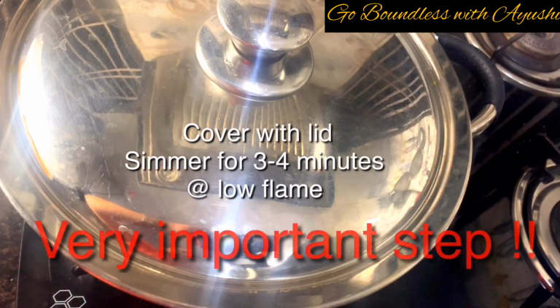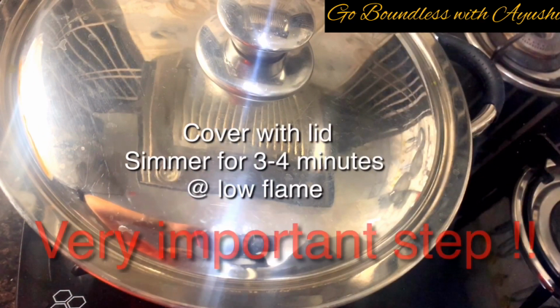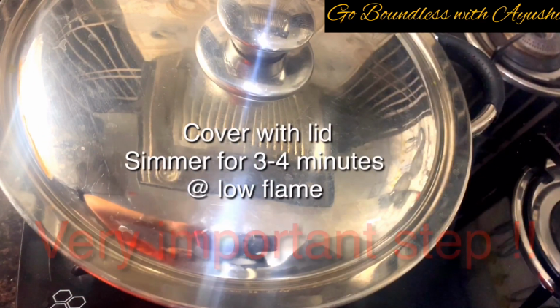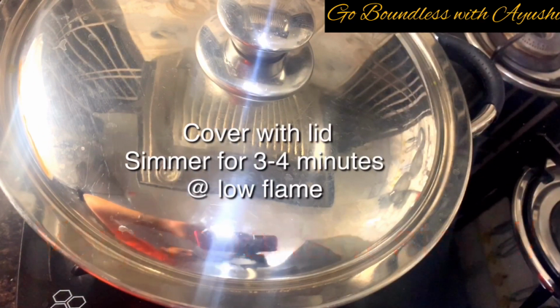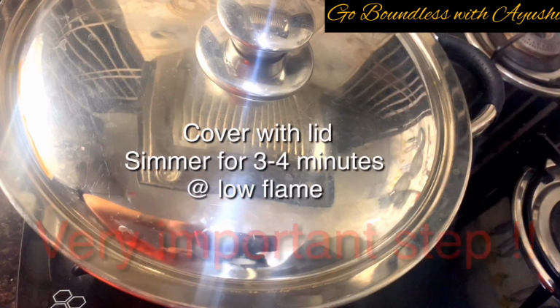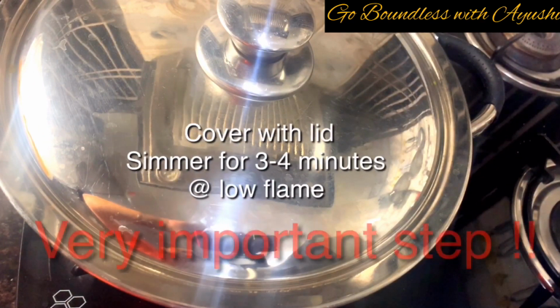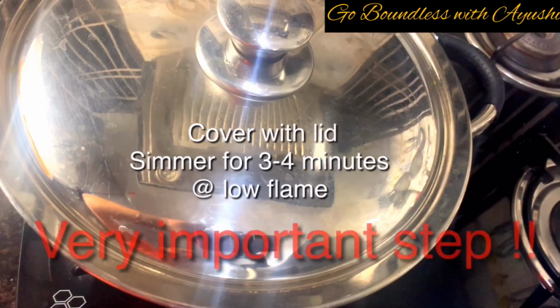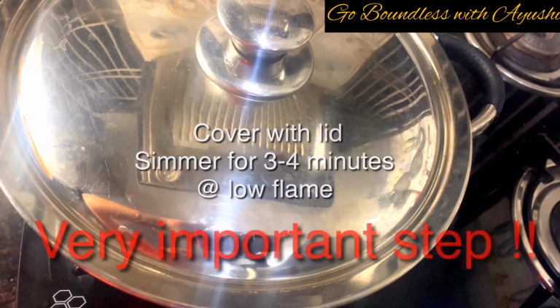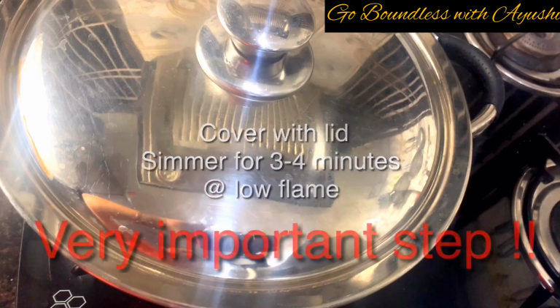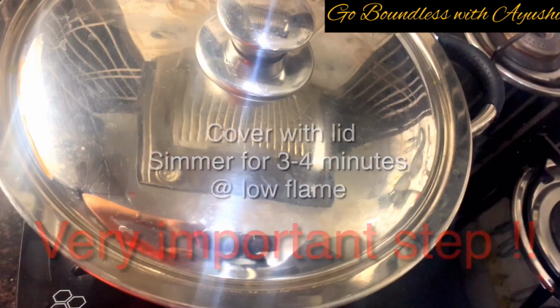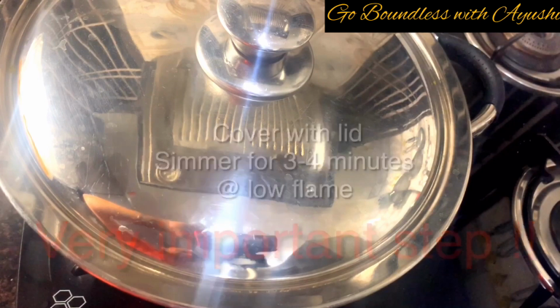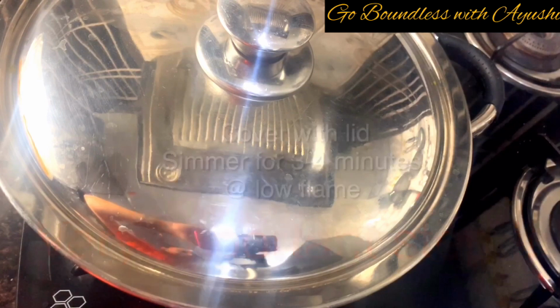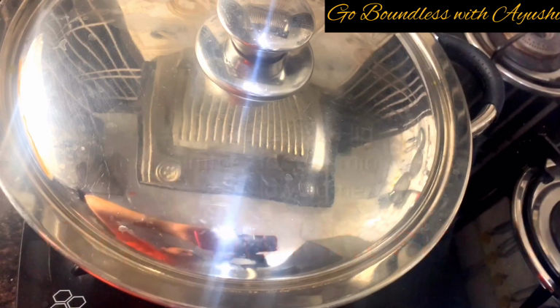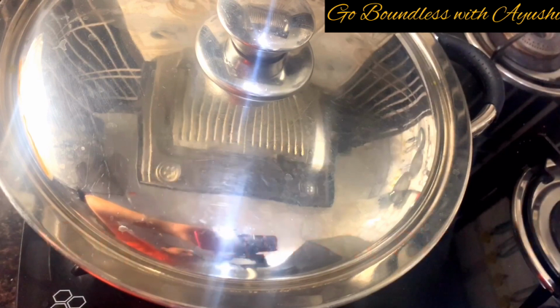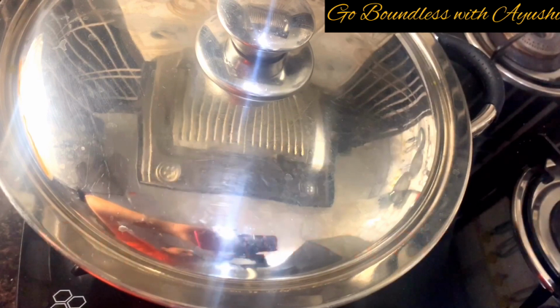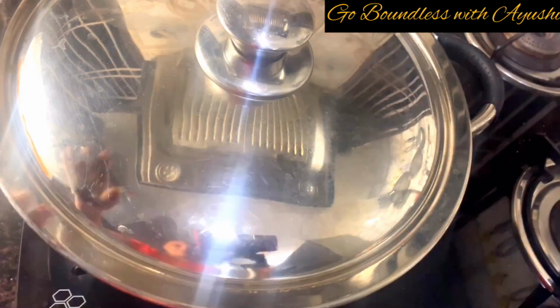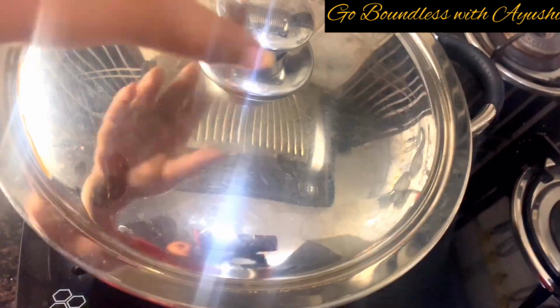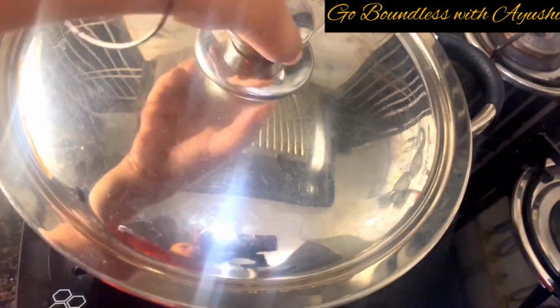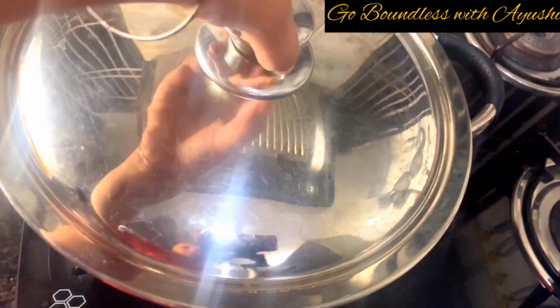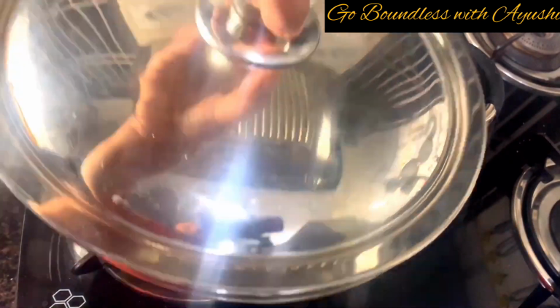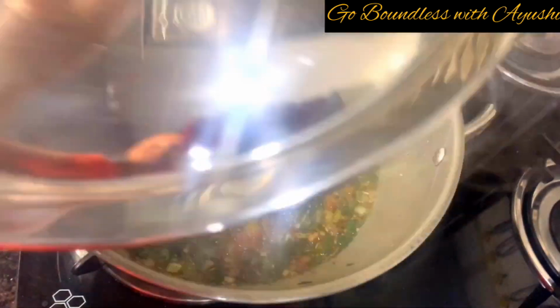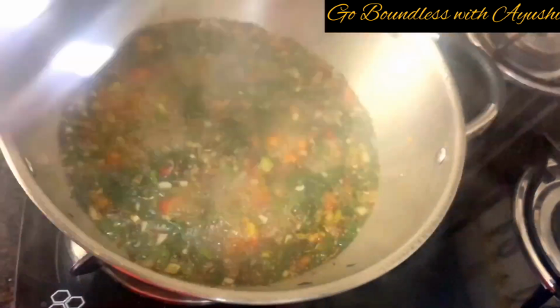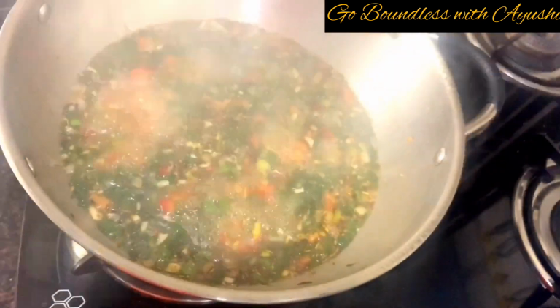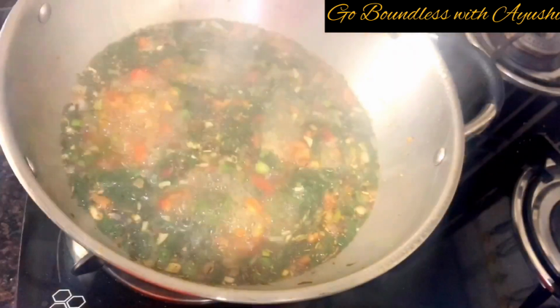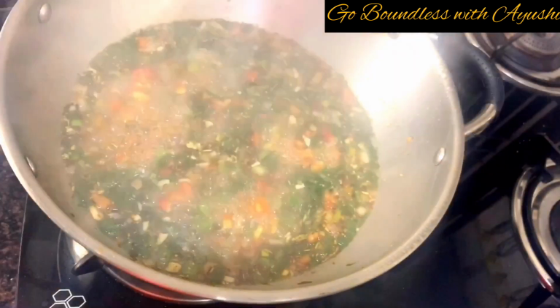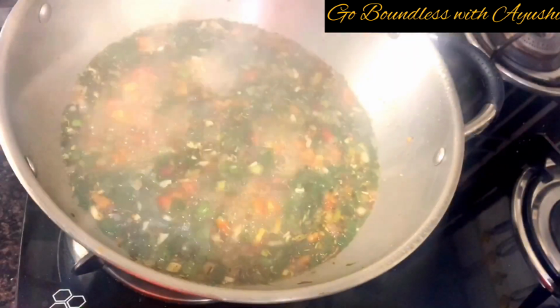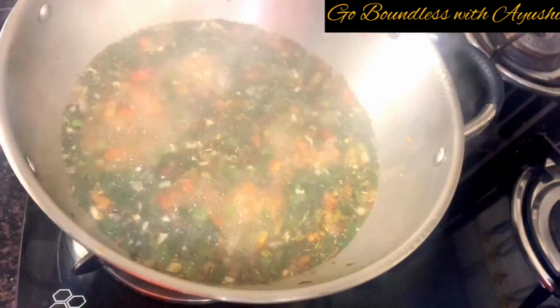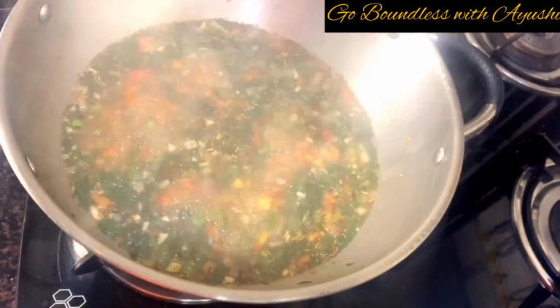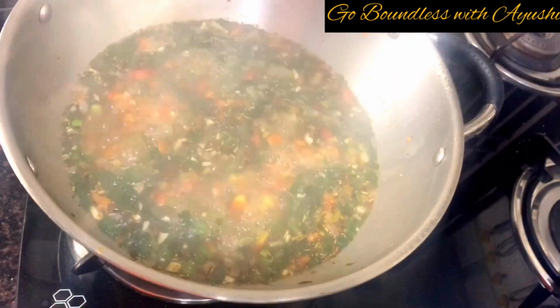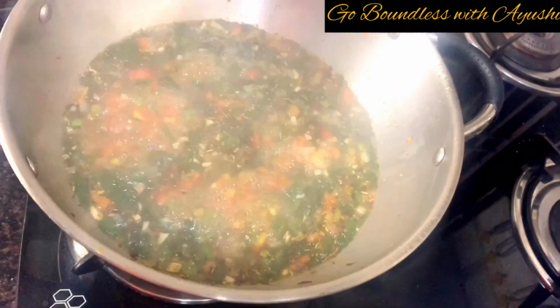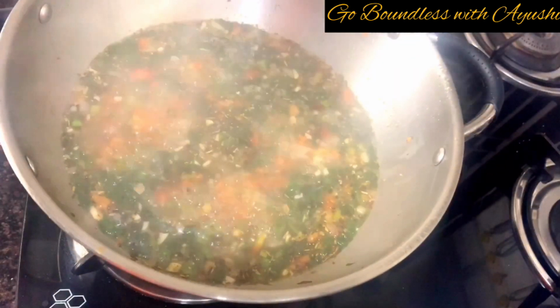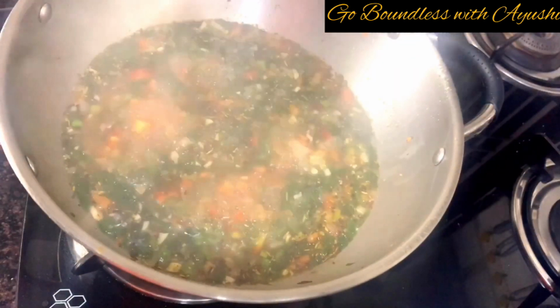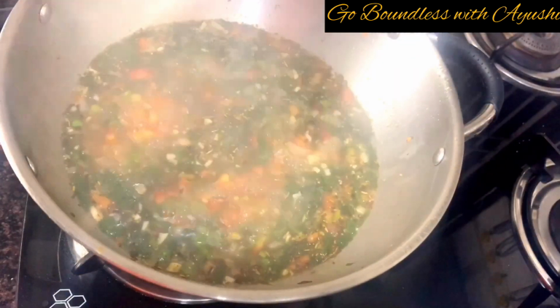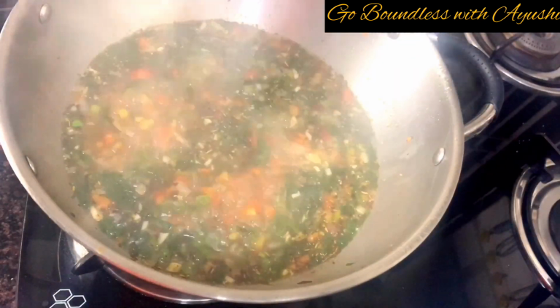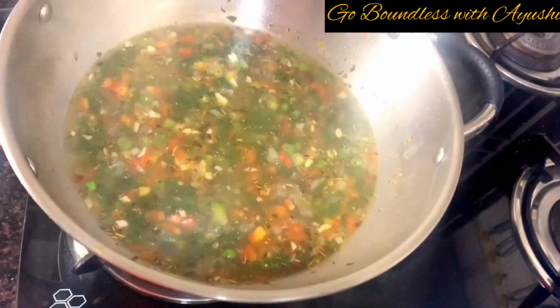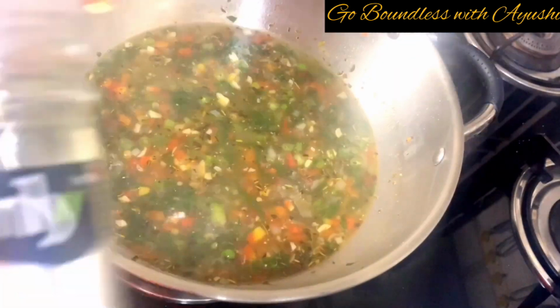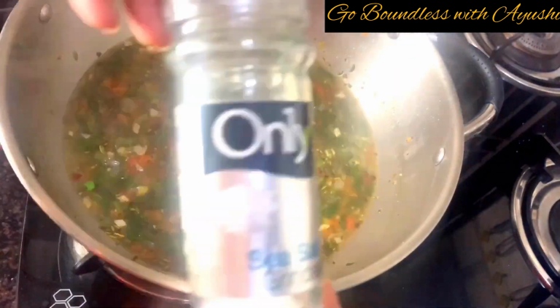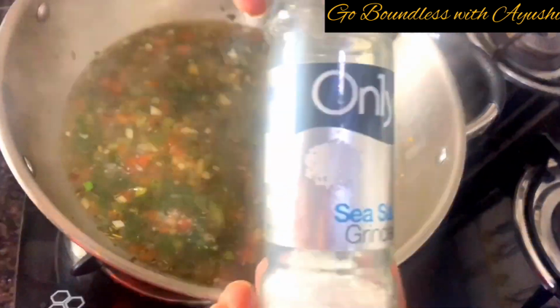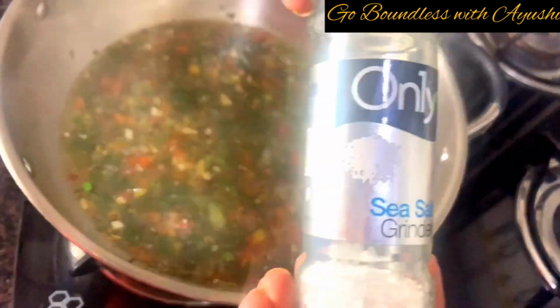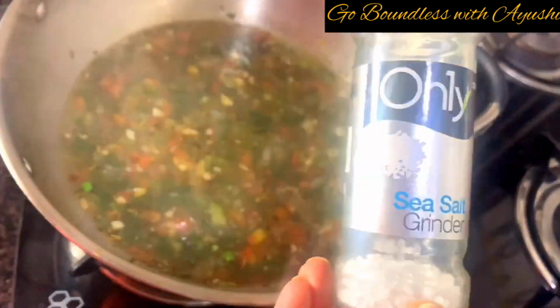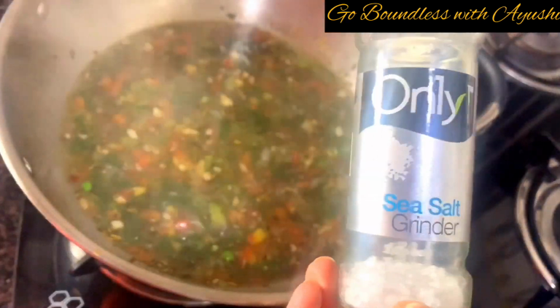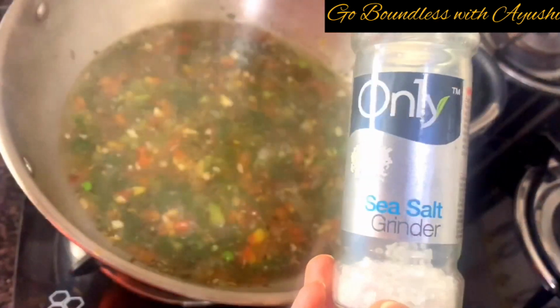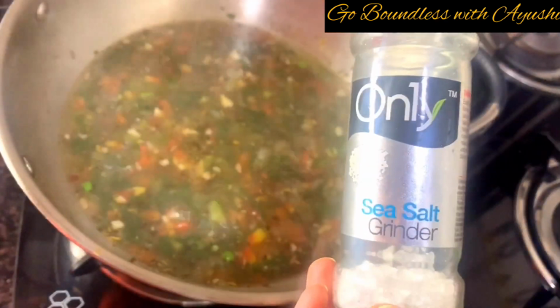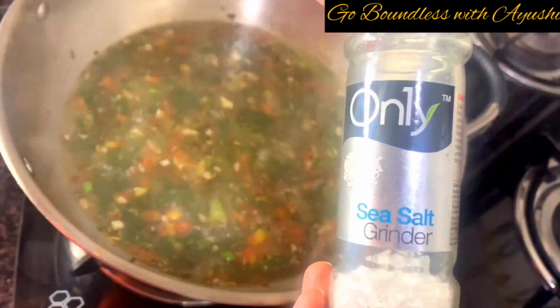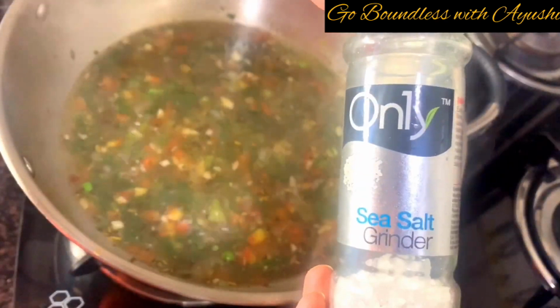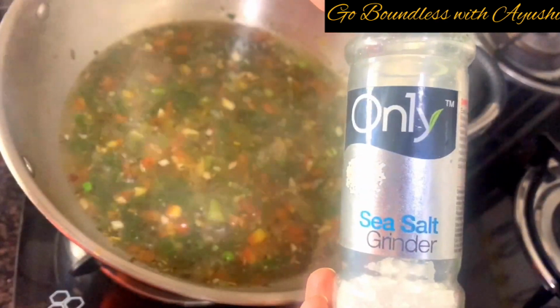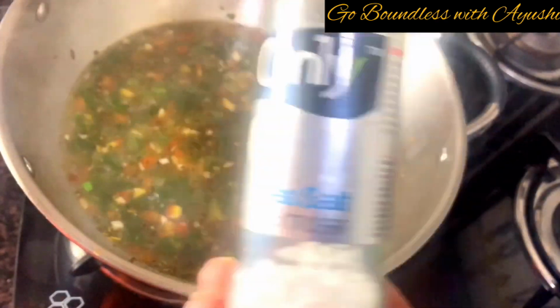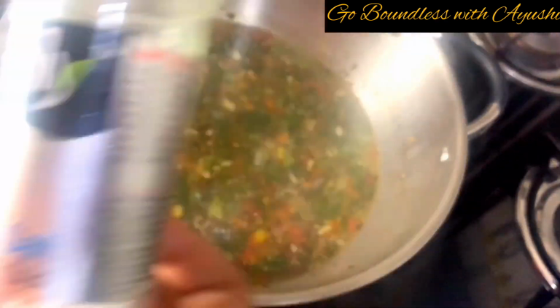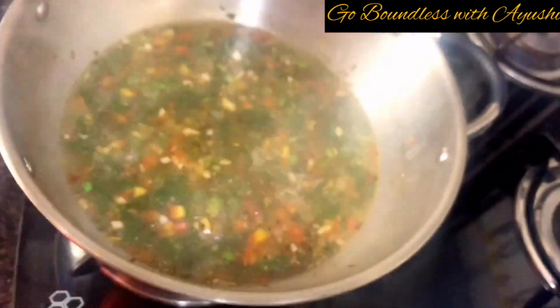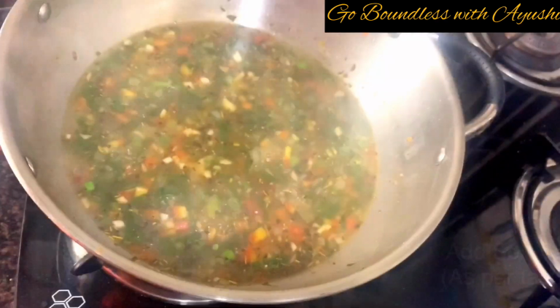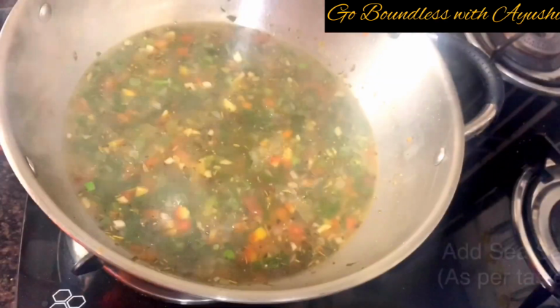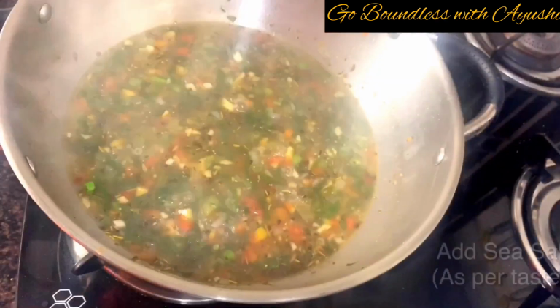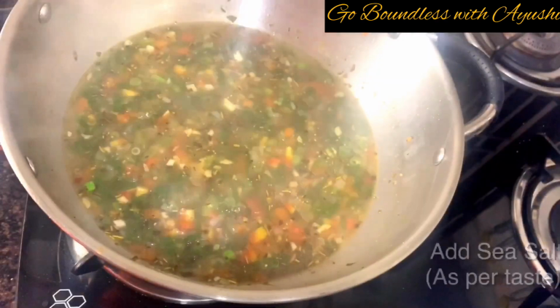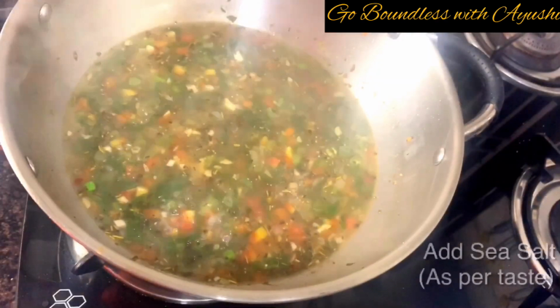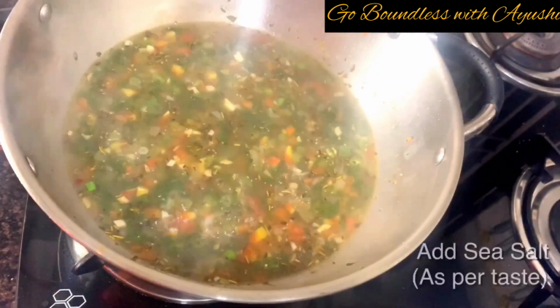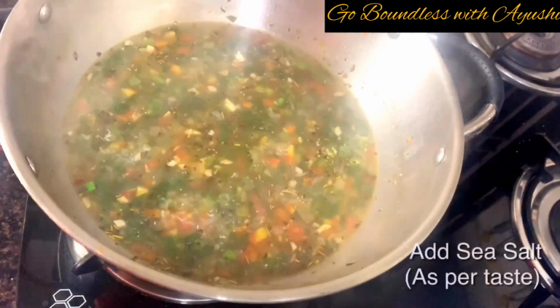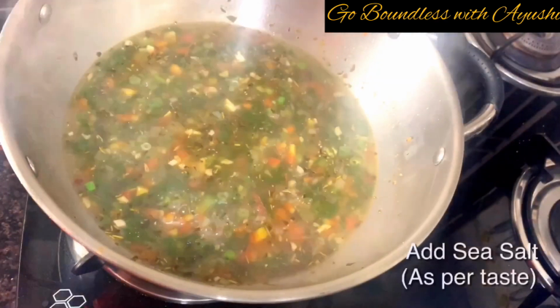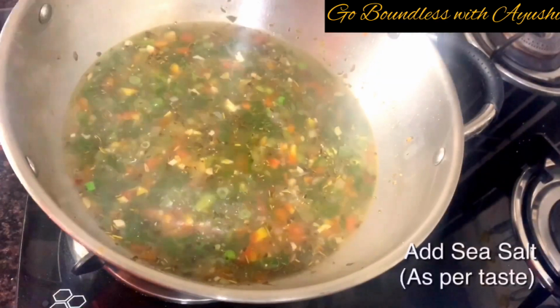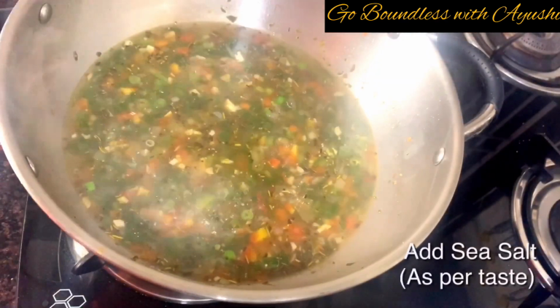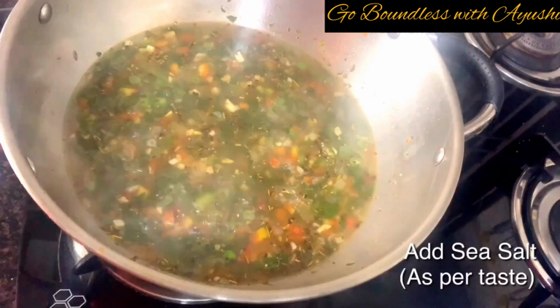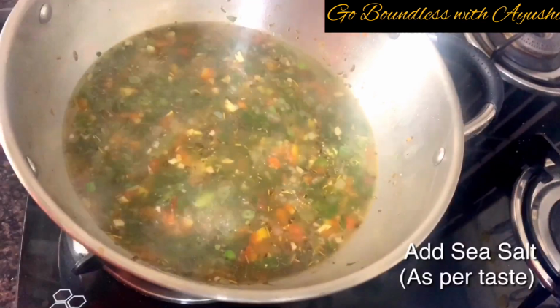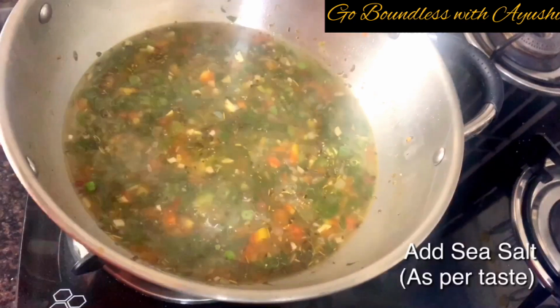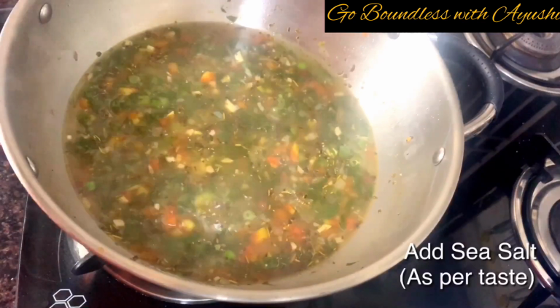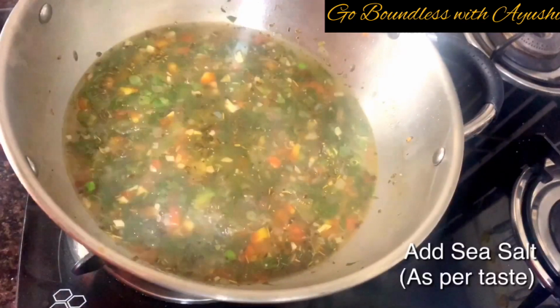Once it's boiled, cover the pot and simmer for 3–4 minutes at low flame. This is a very important step — don't skip it, because all the flavors will come into the soup.